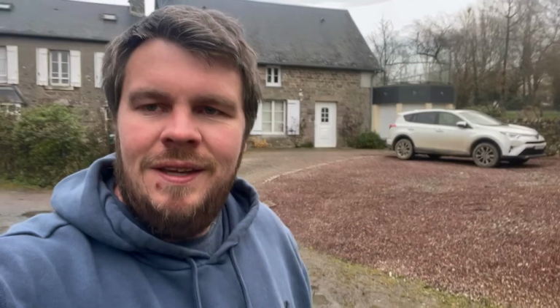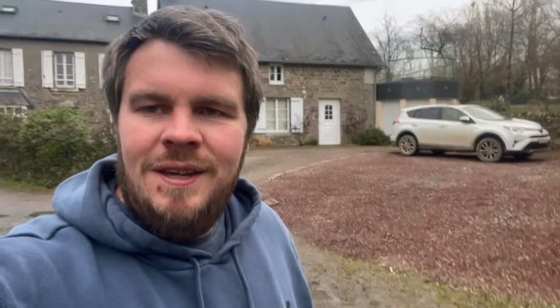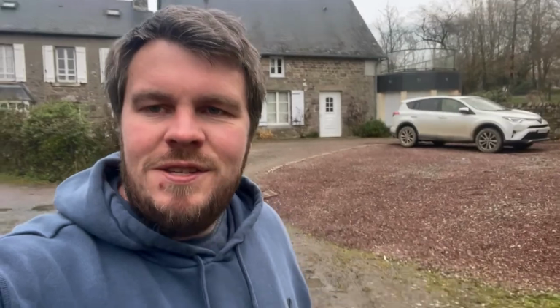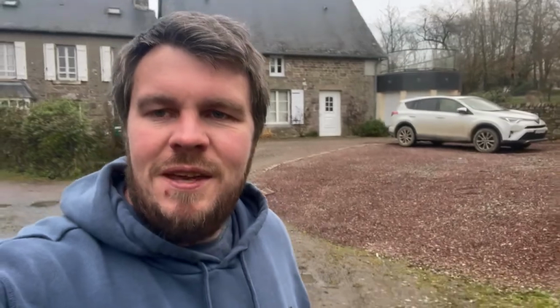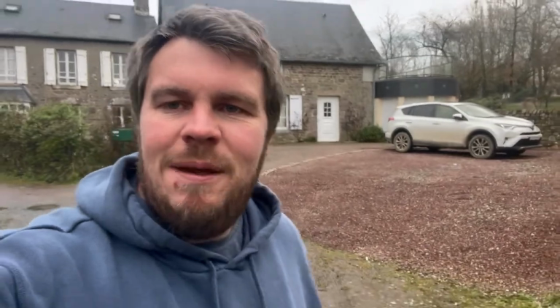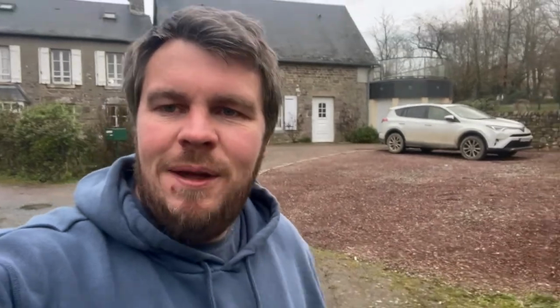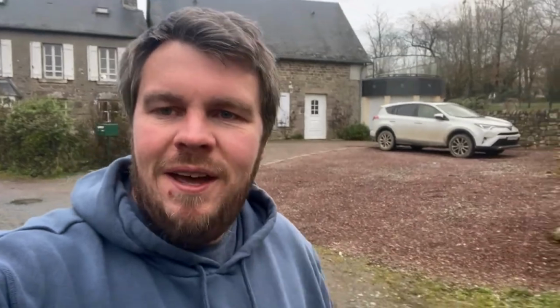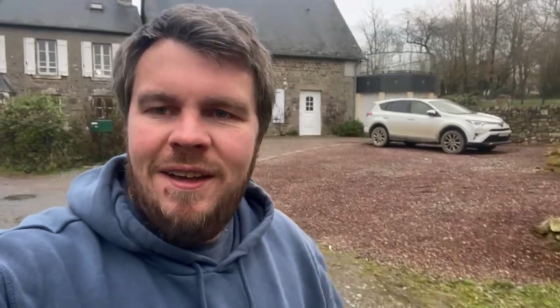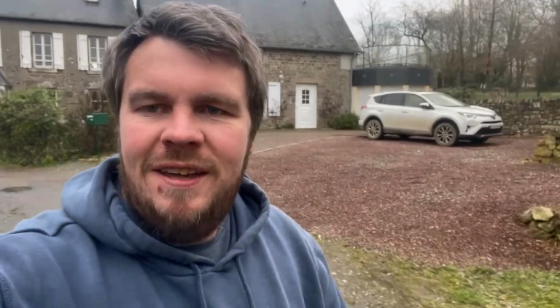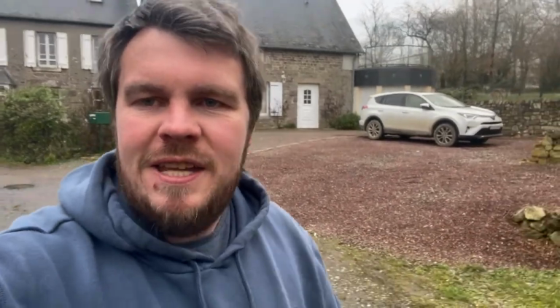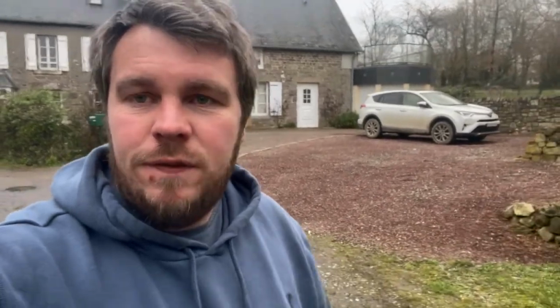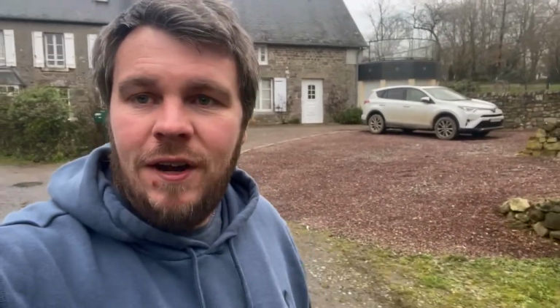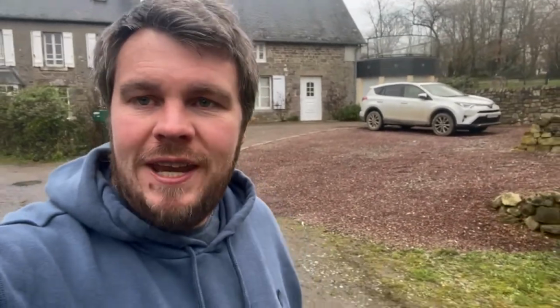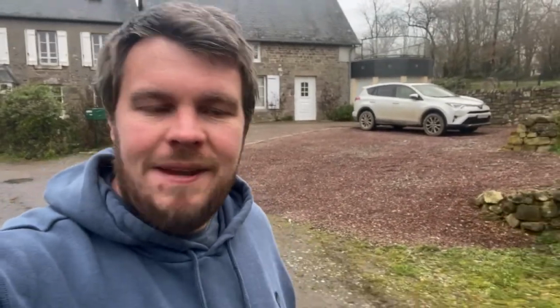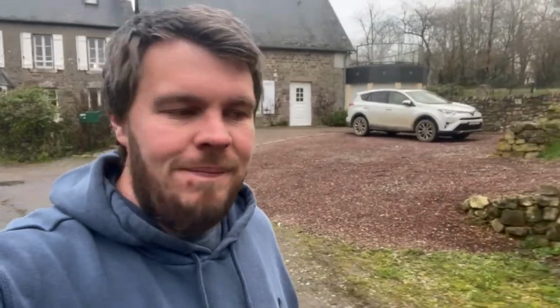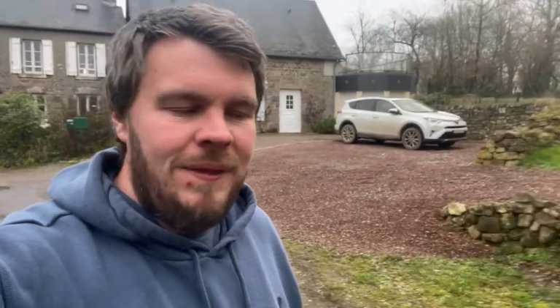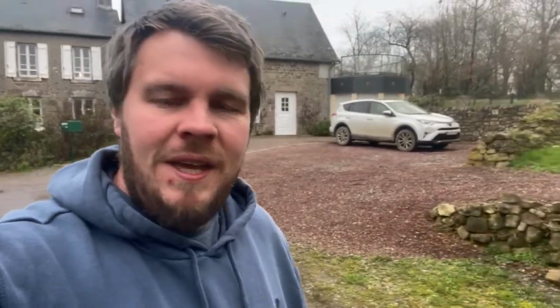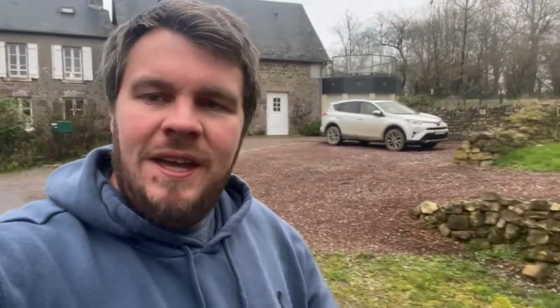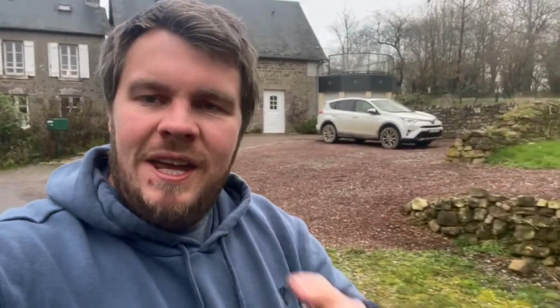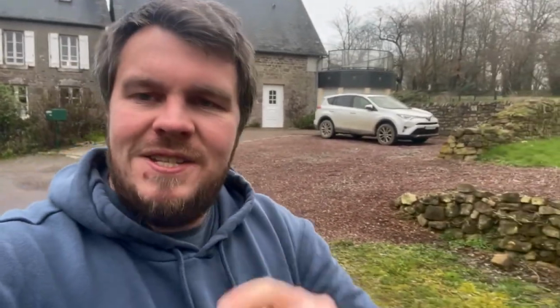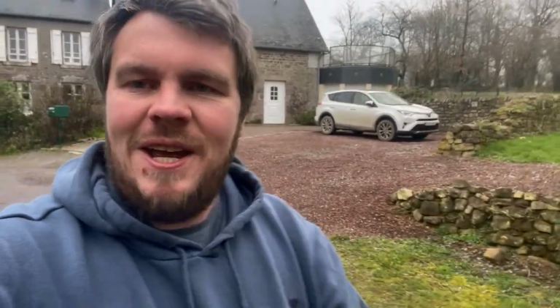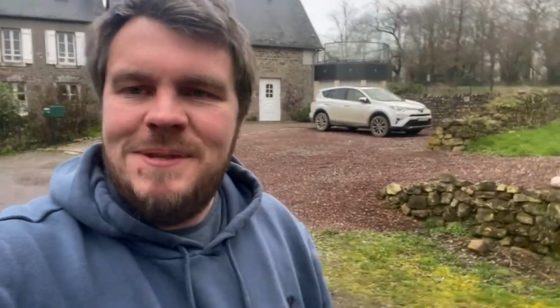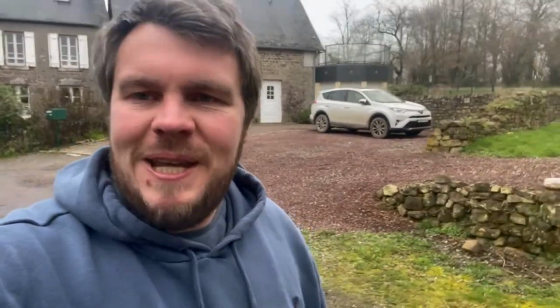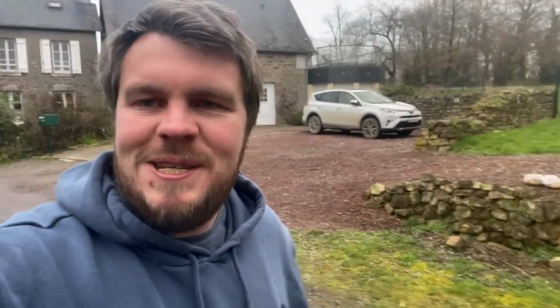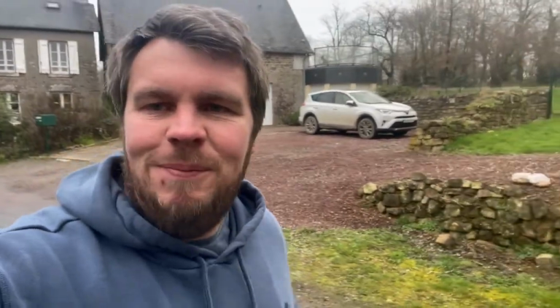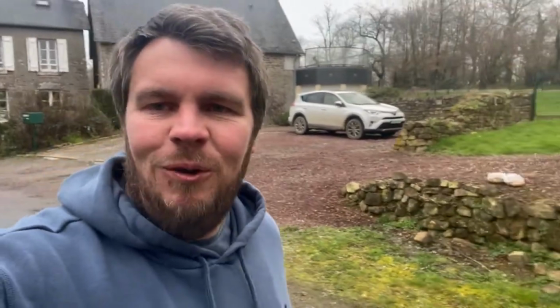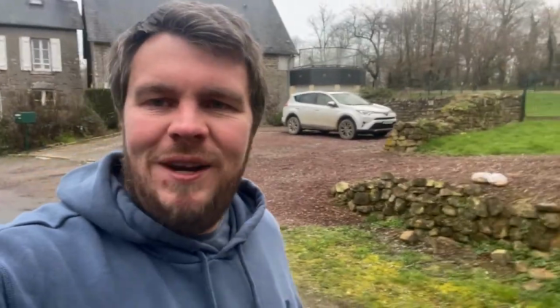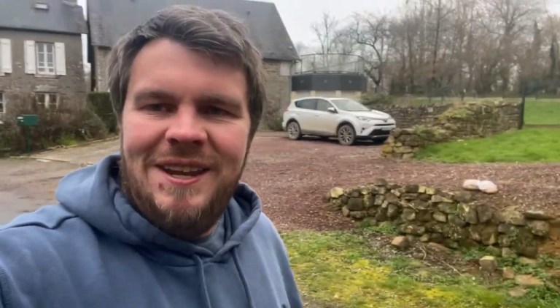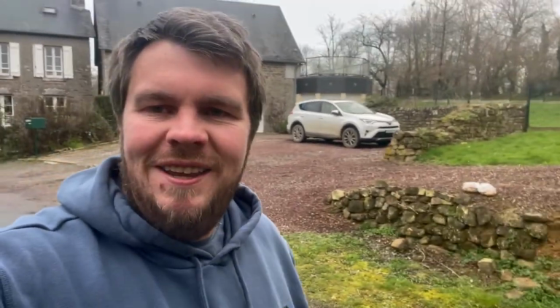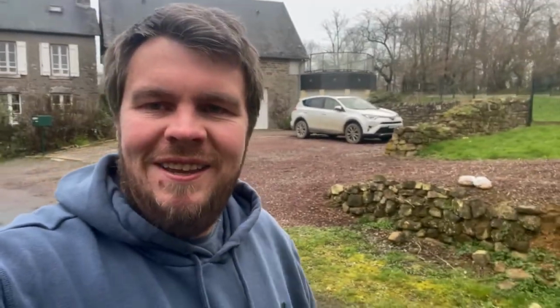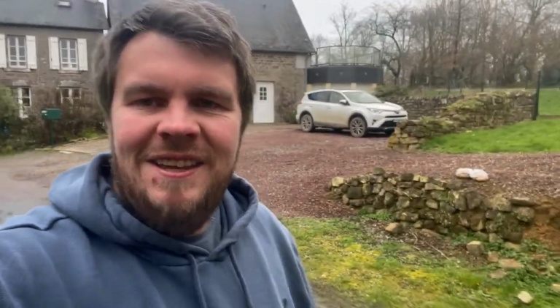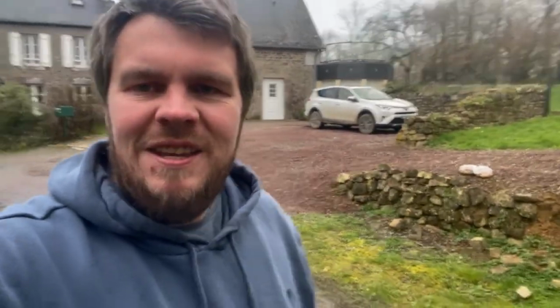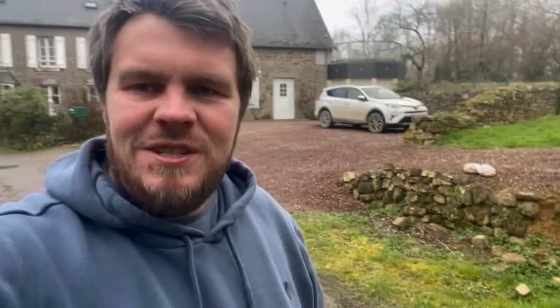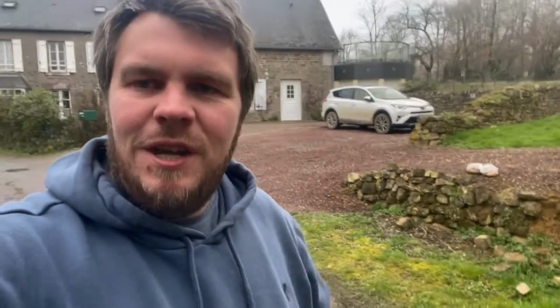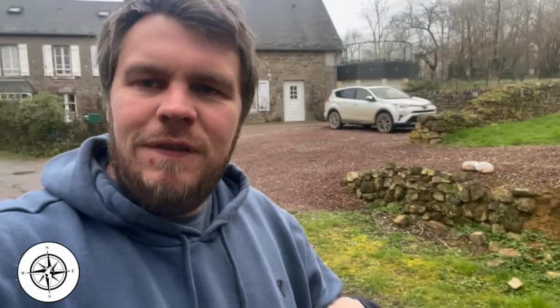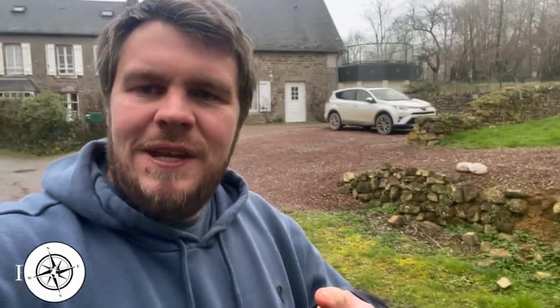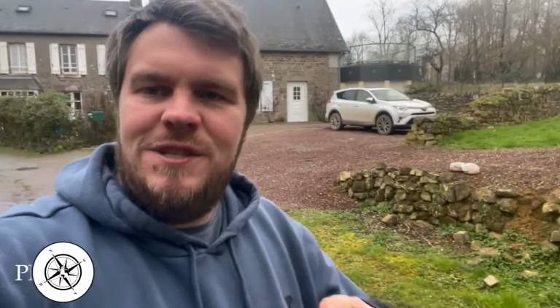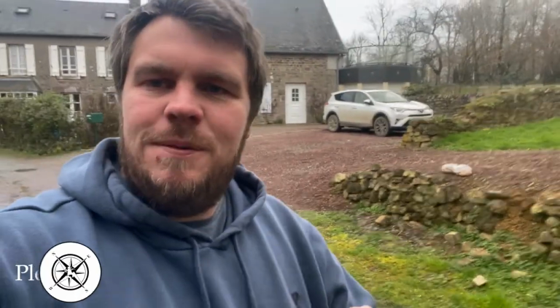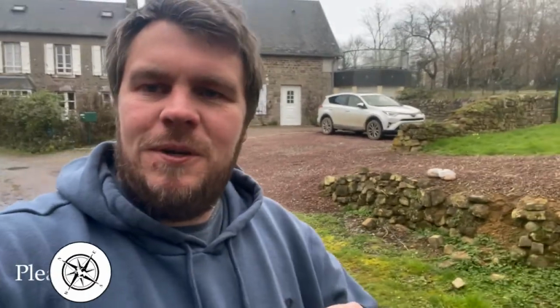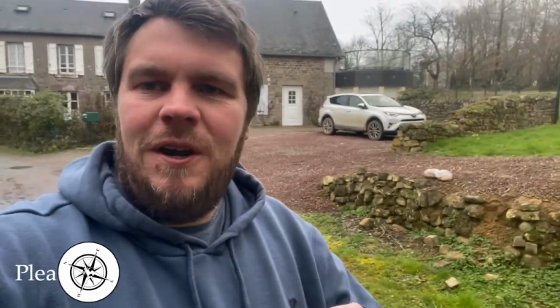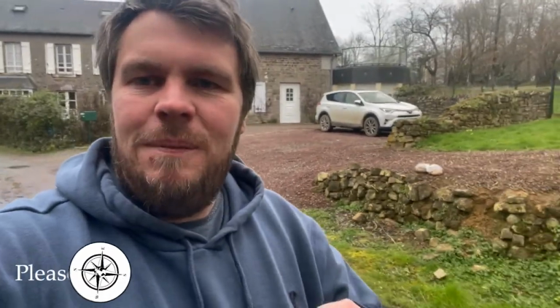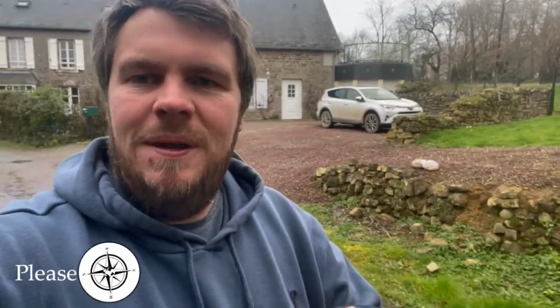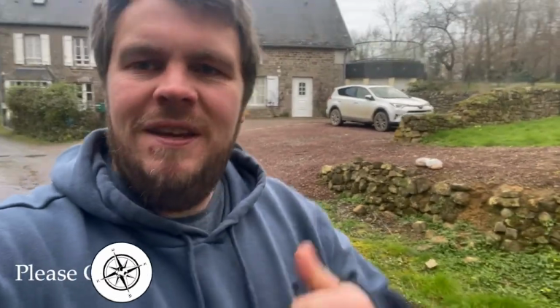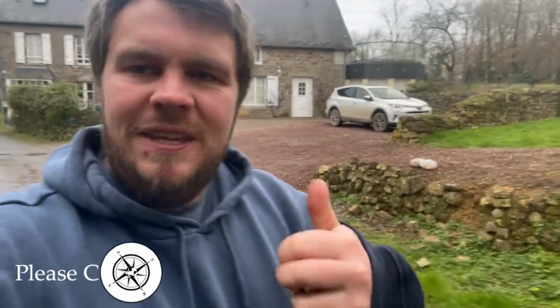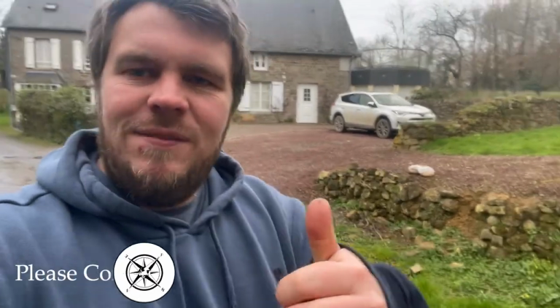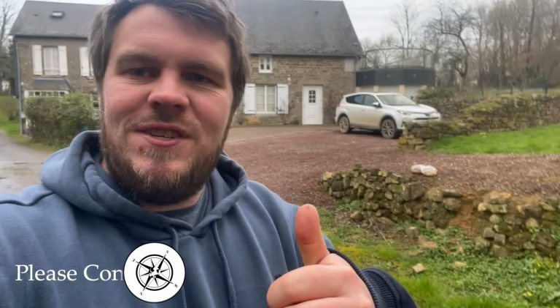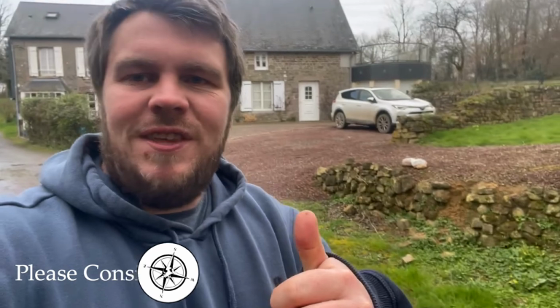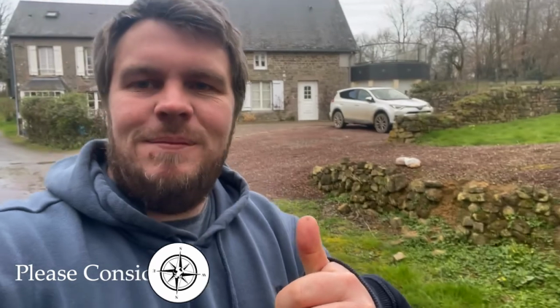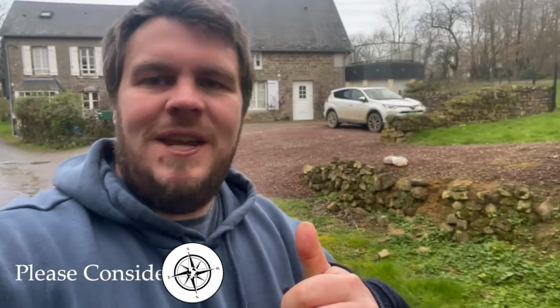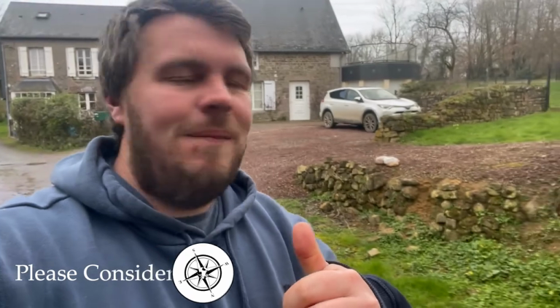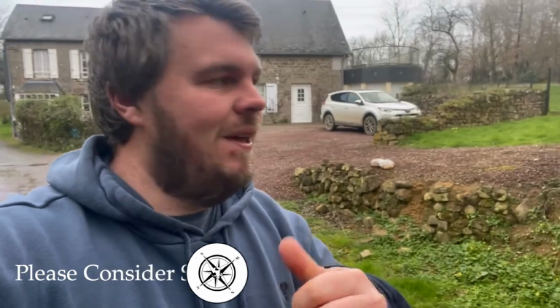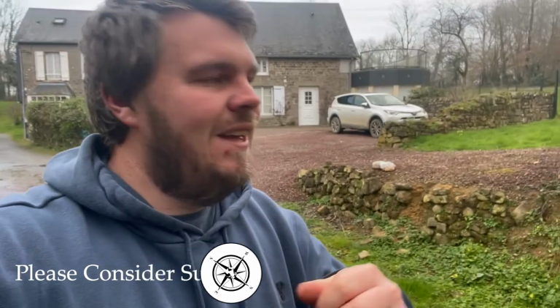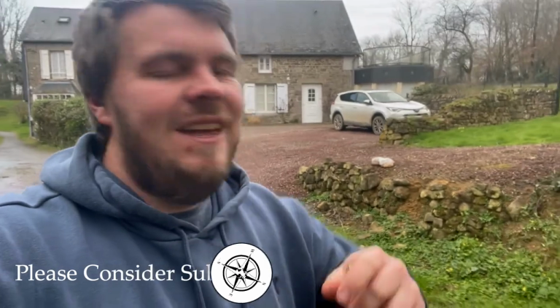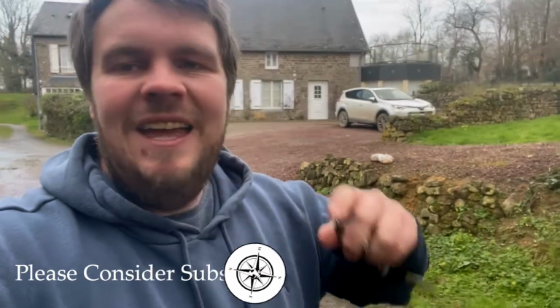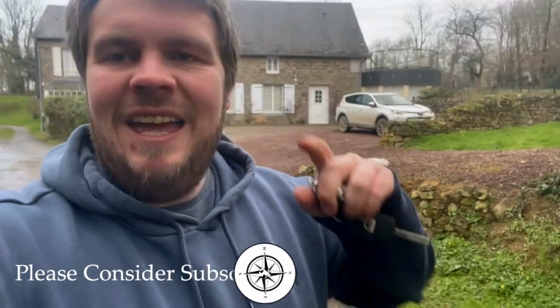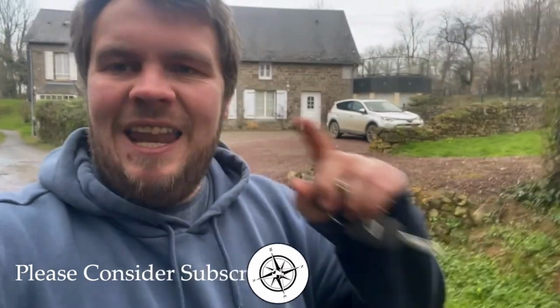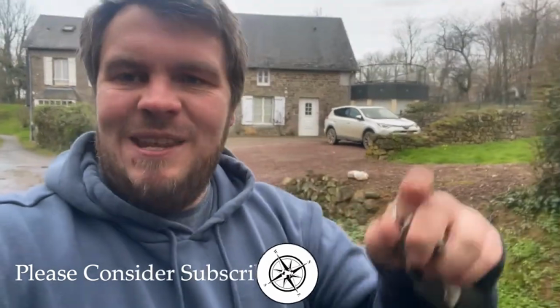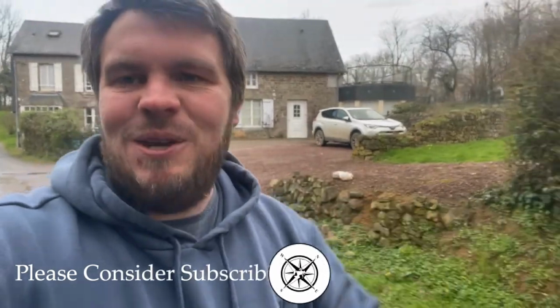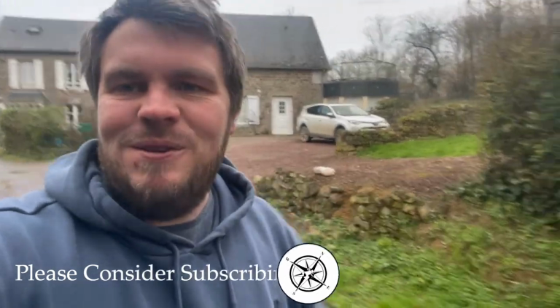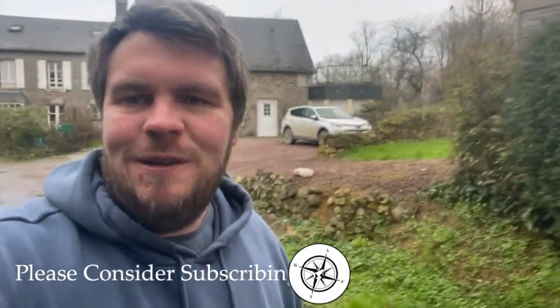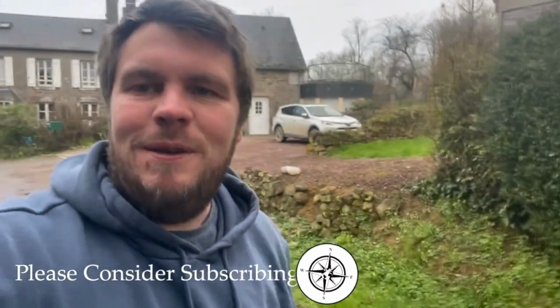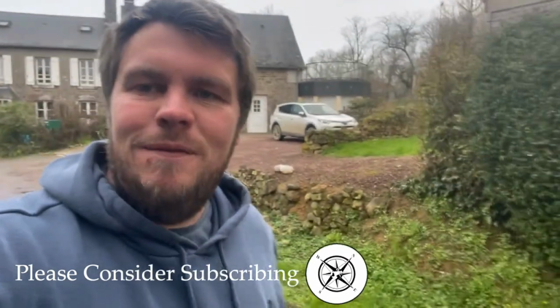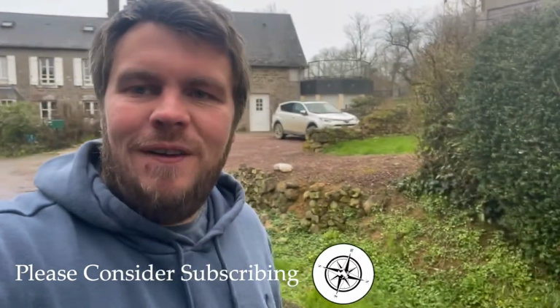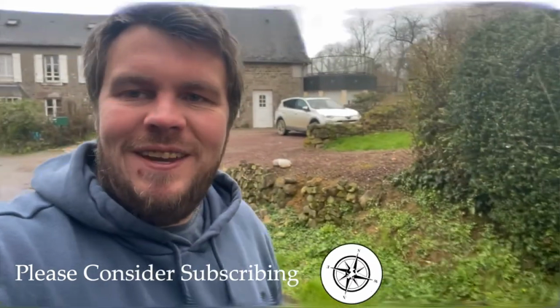So here we are, it's Friday, it's time to get exploring. Don't forget to subscribe, give us a thumbs up and let's go and see what we can find.